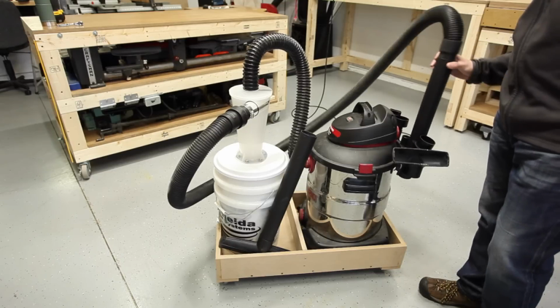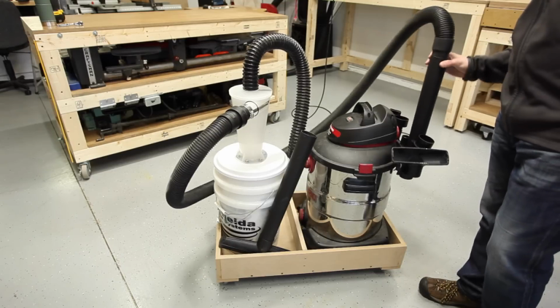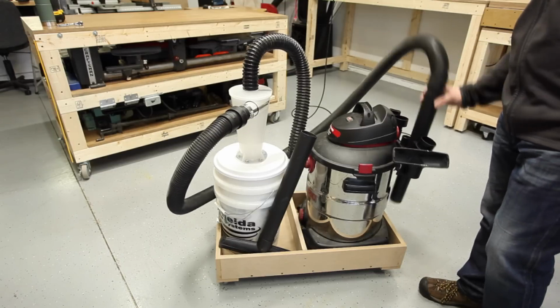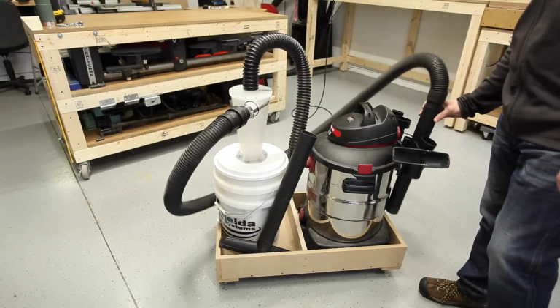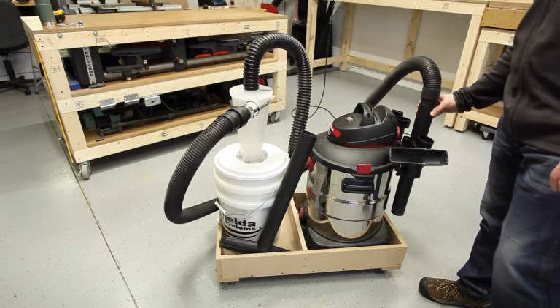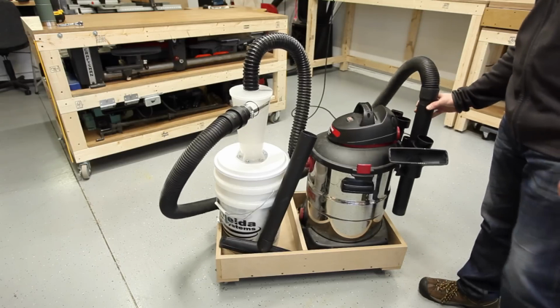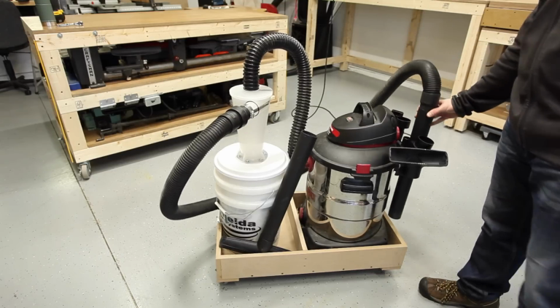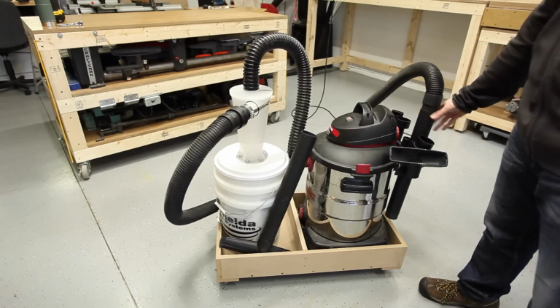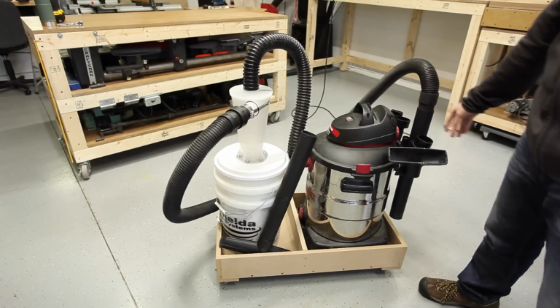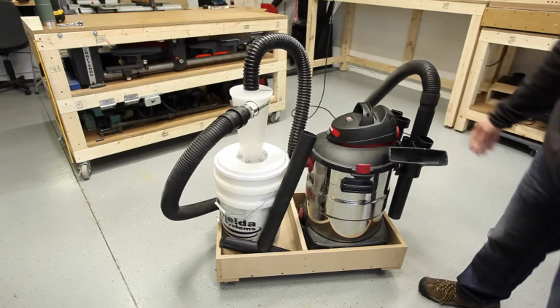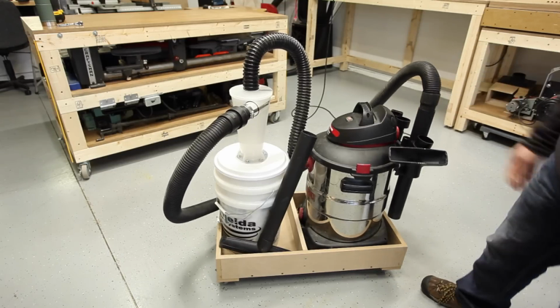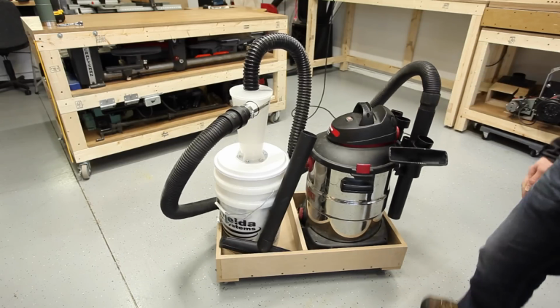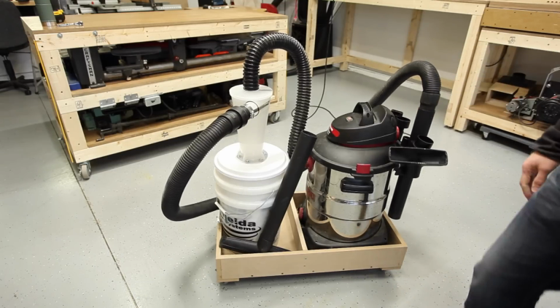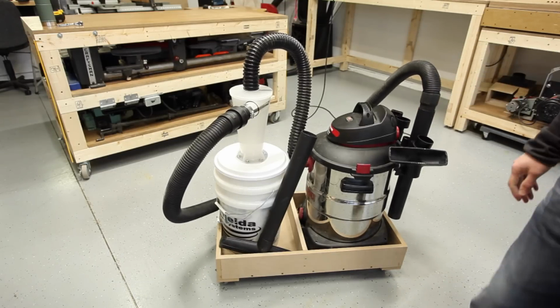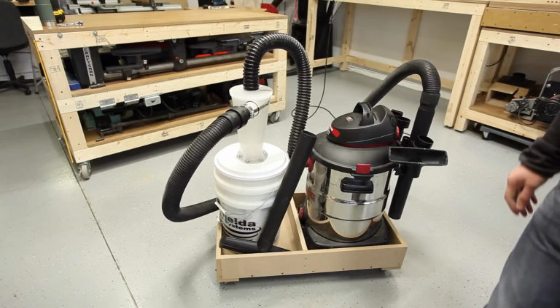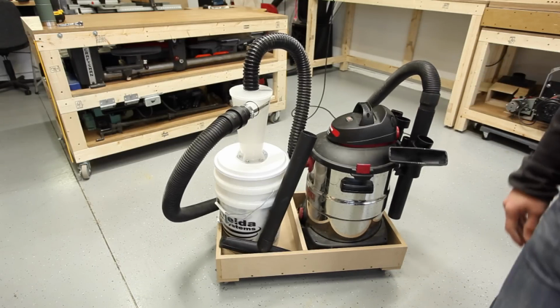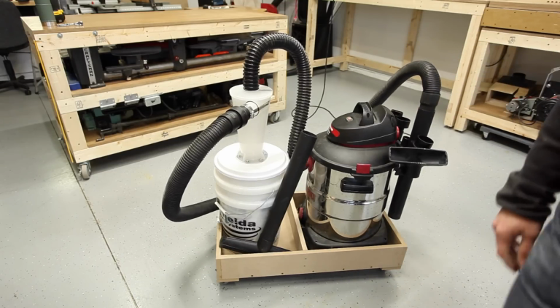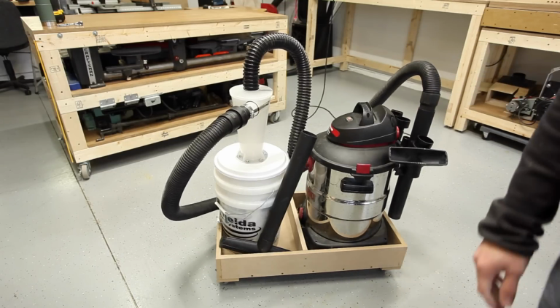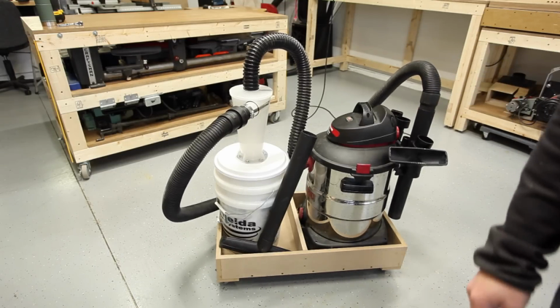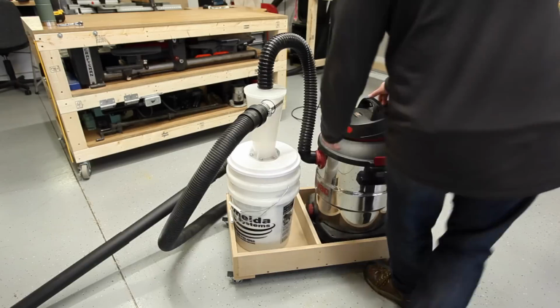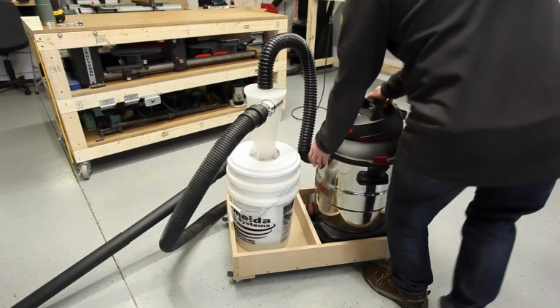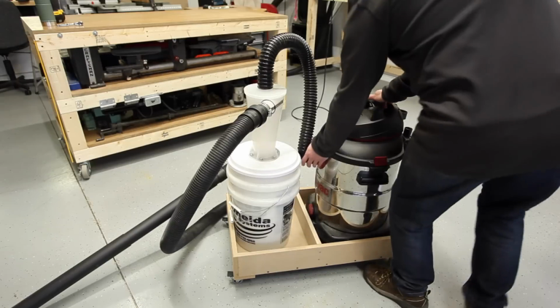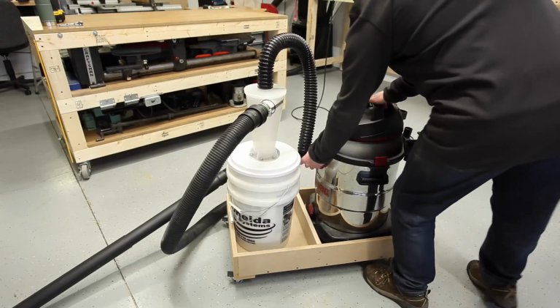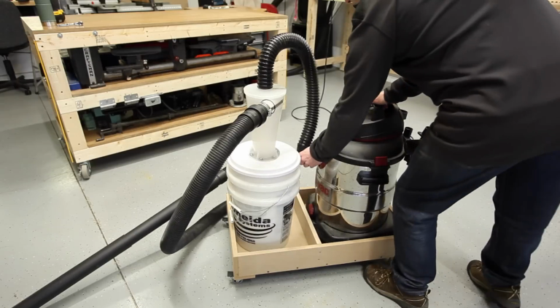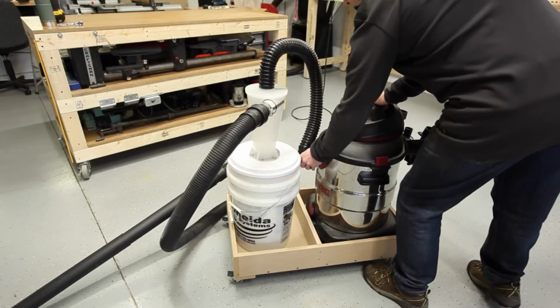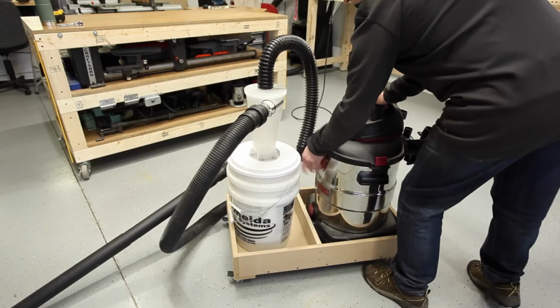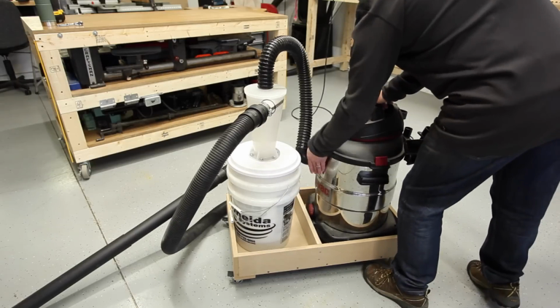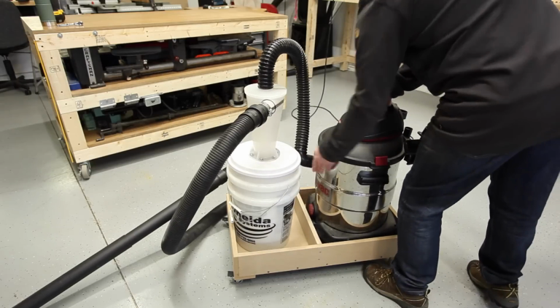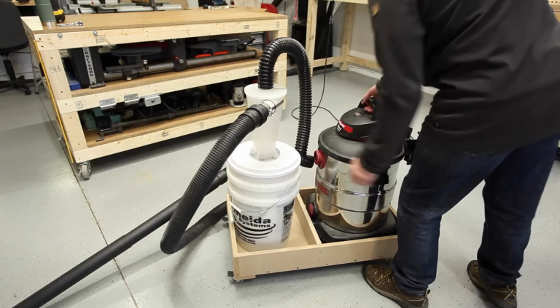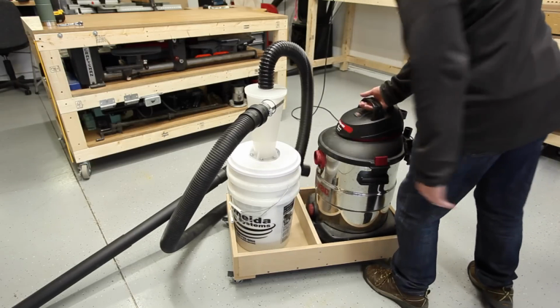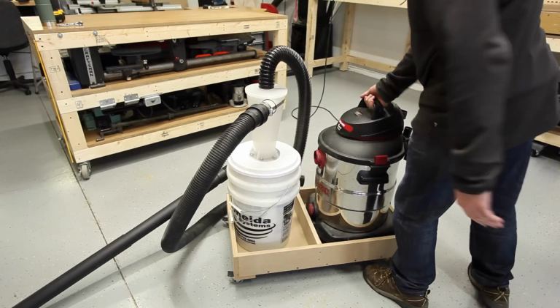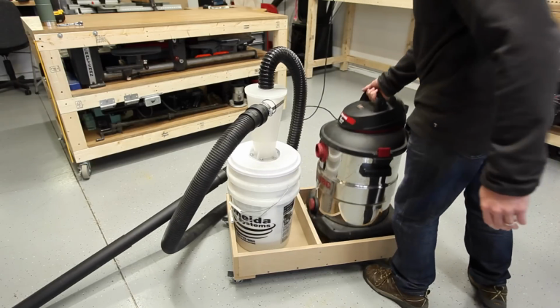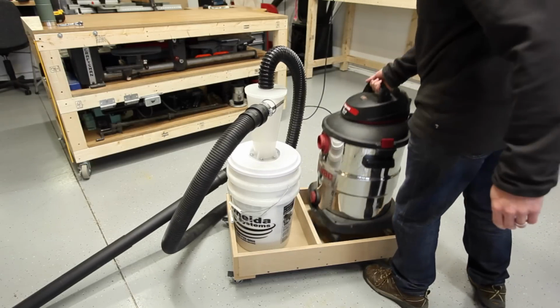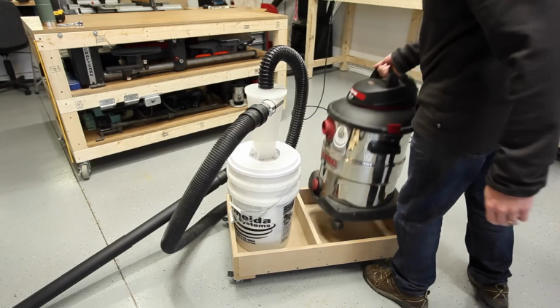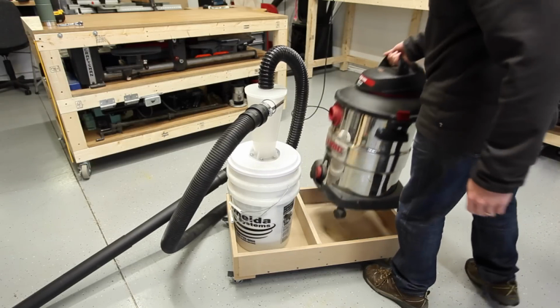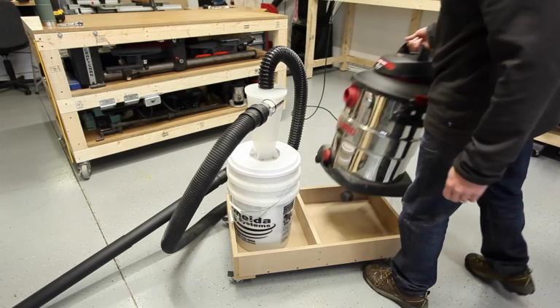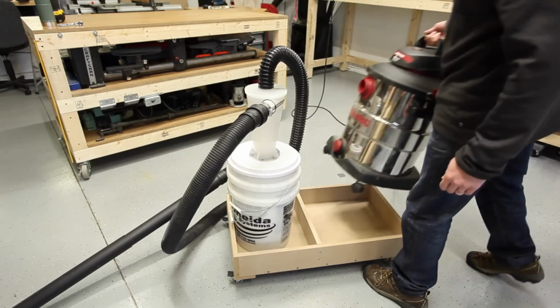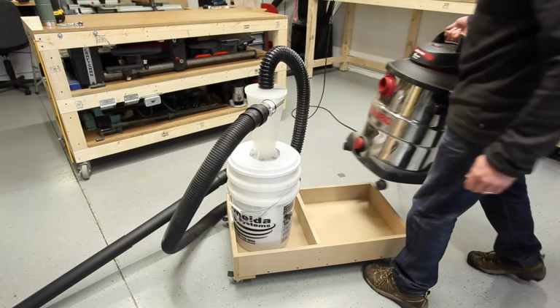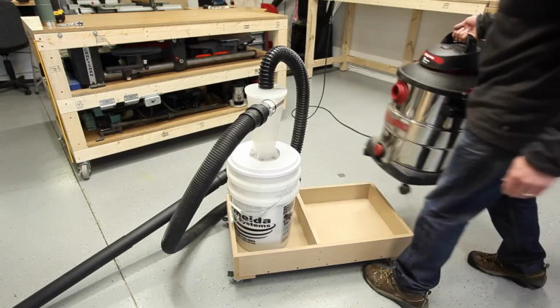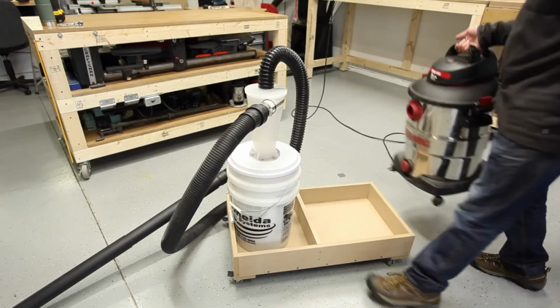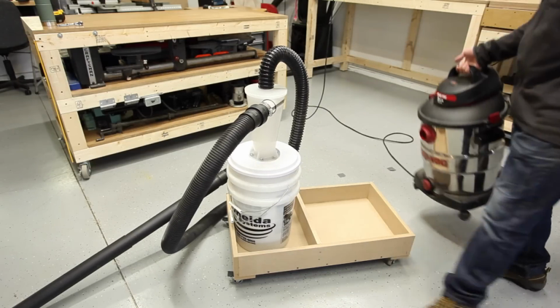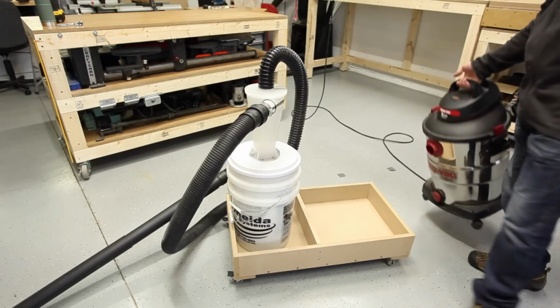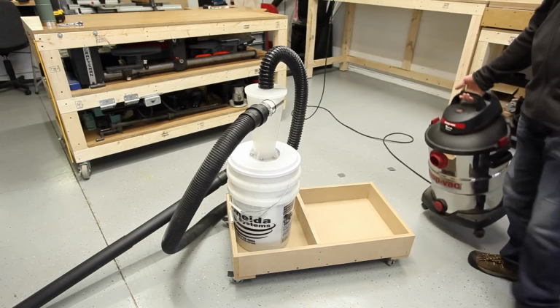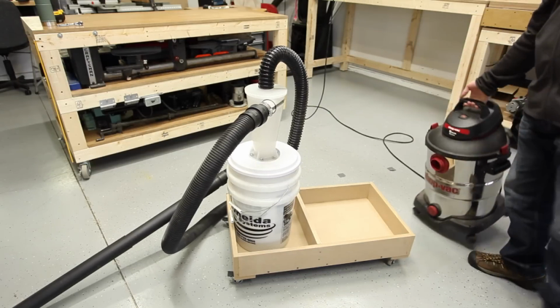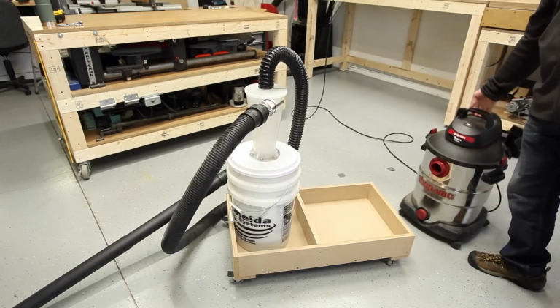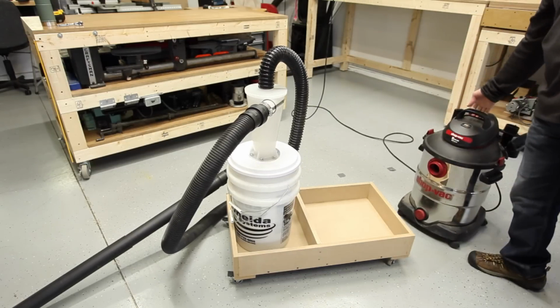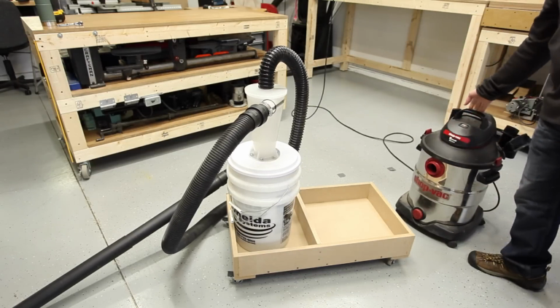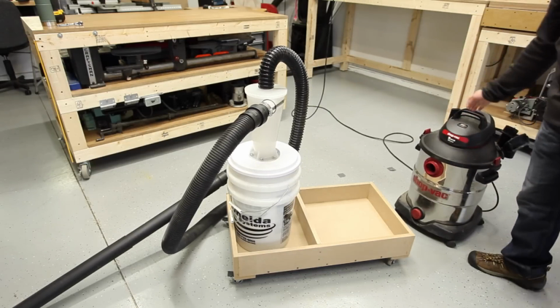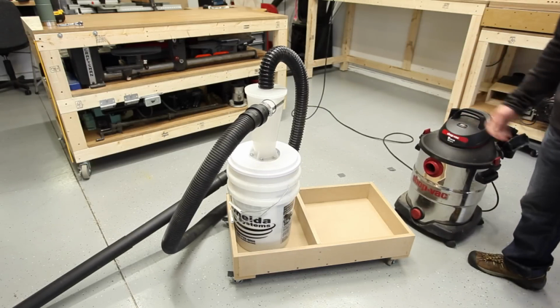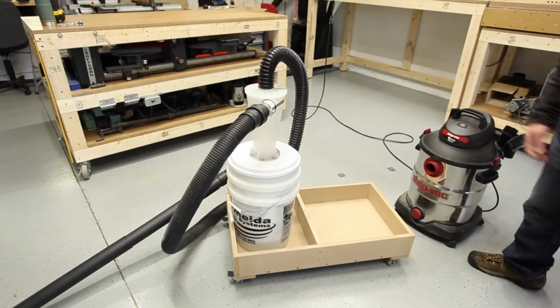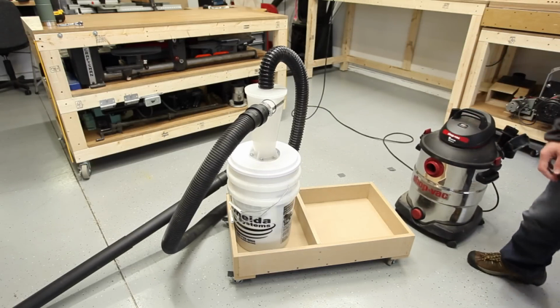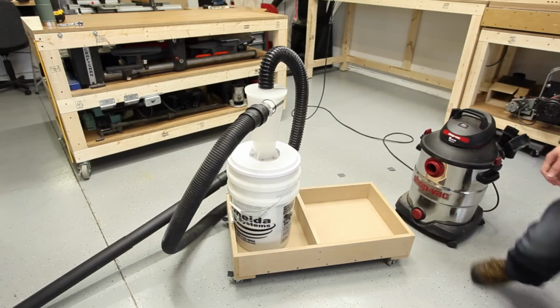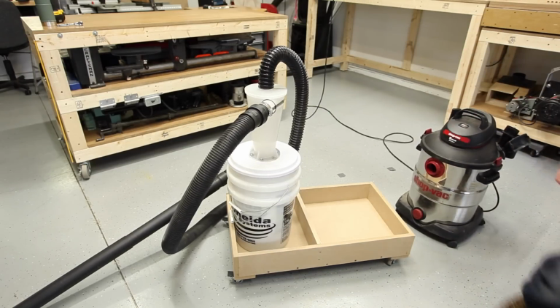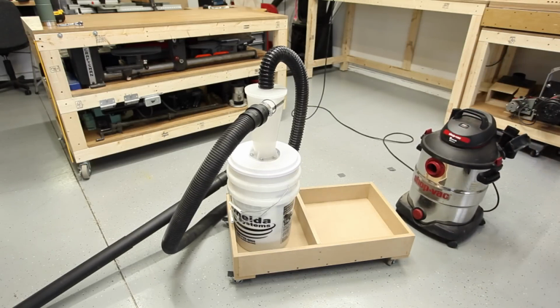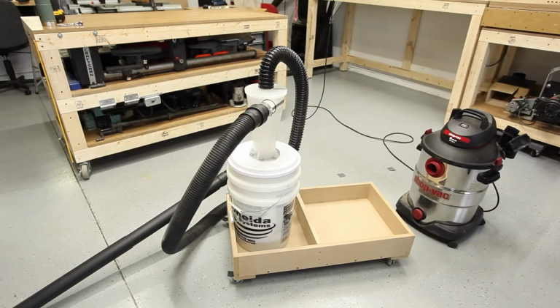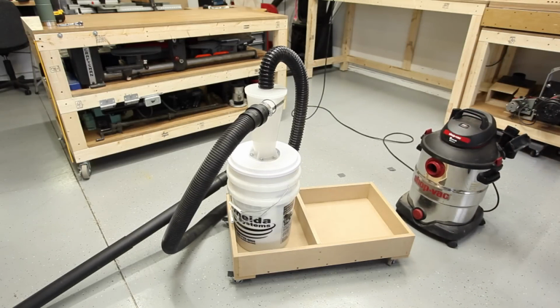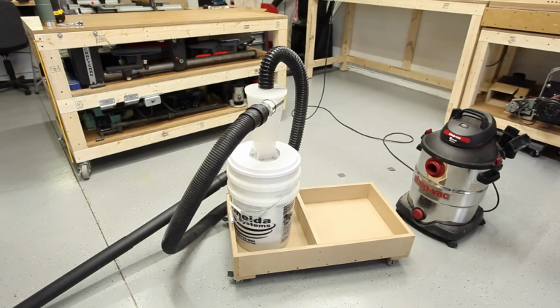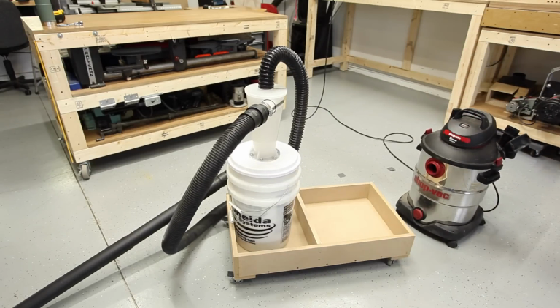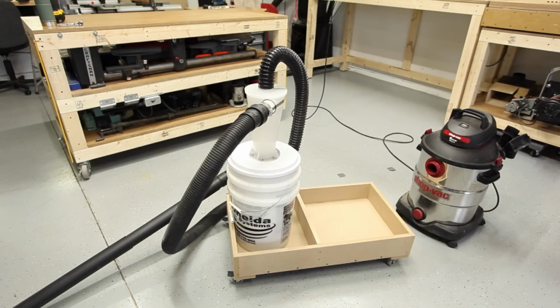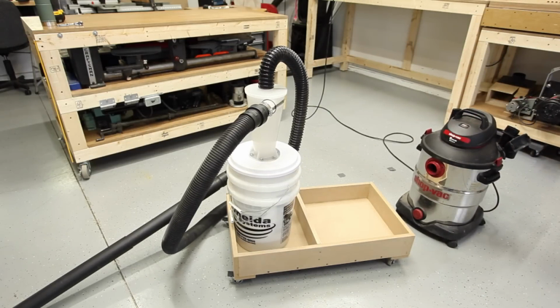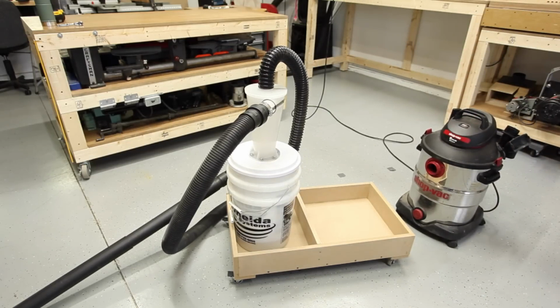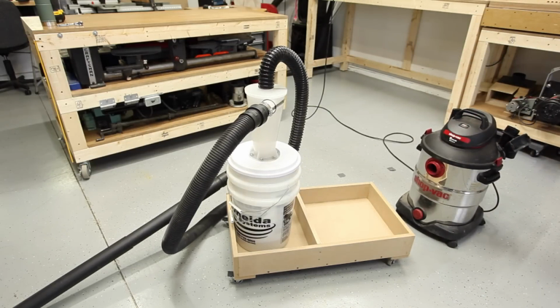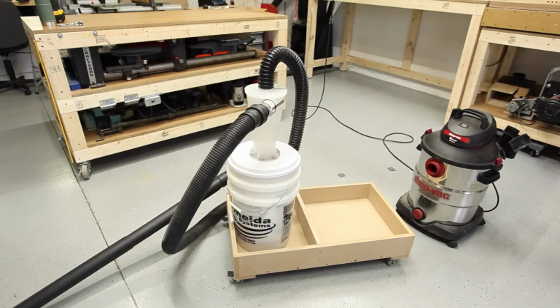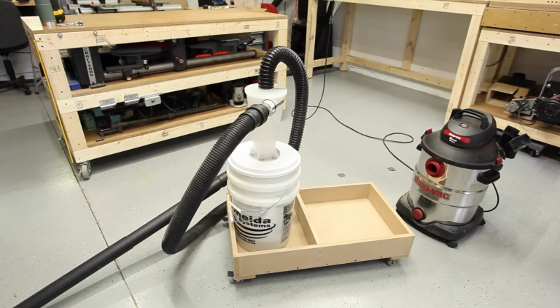Another thing I really like about it is that if I ever want to just use the shop vac by itself, it's really easy to just disconnect it and pull it out.